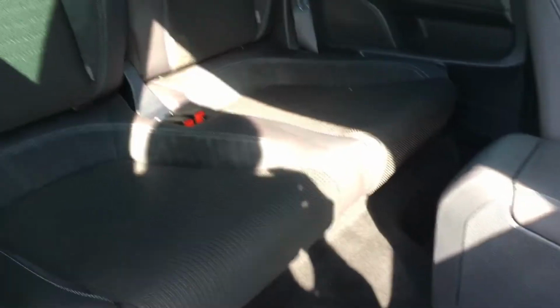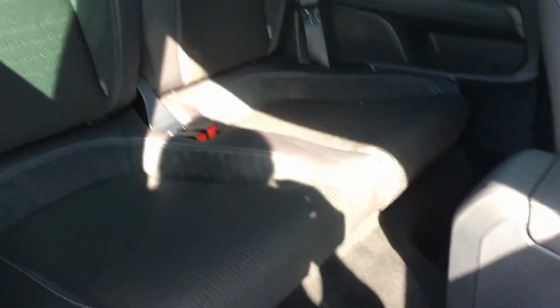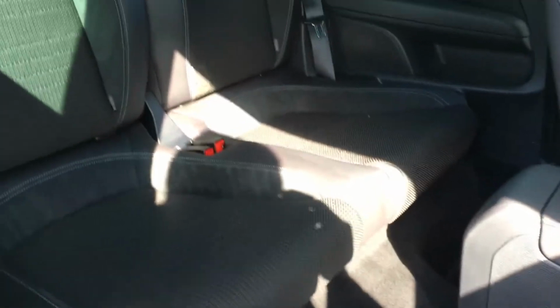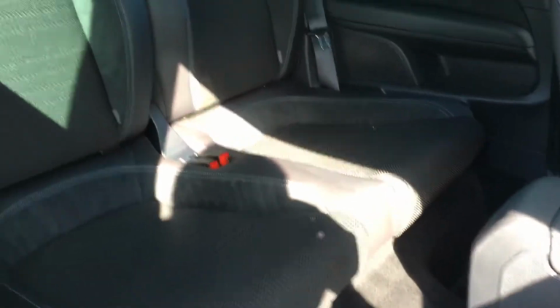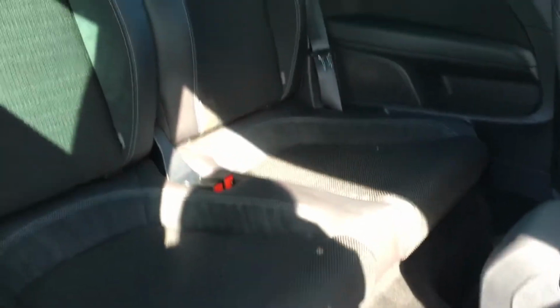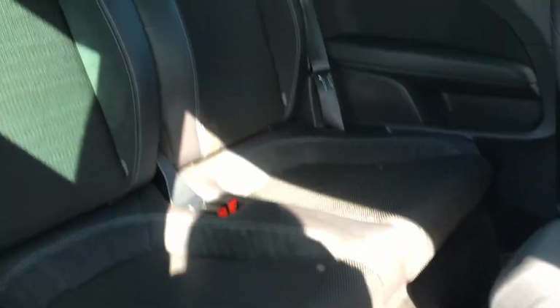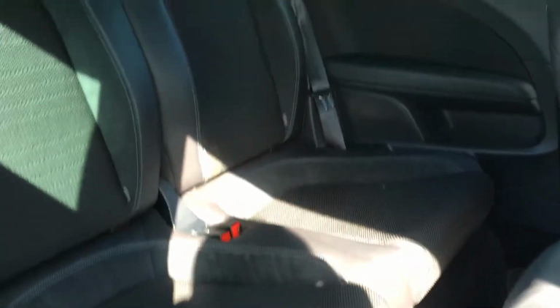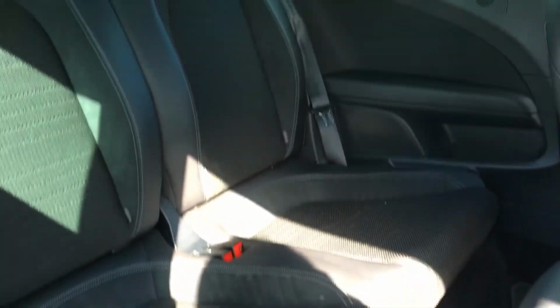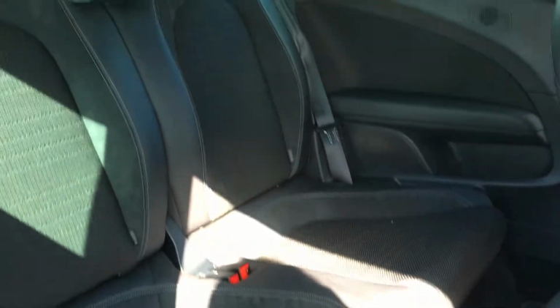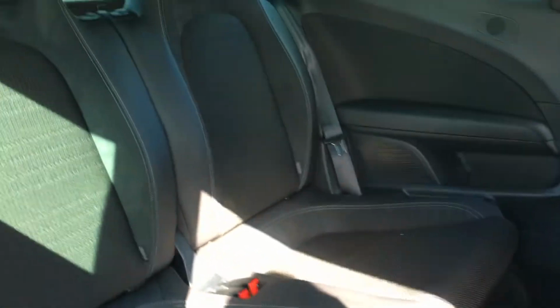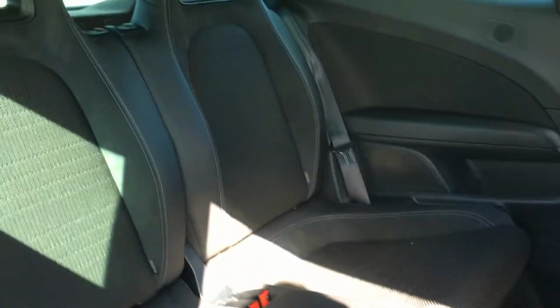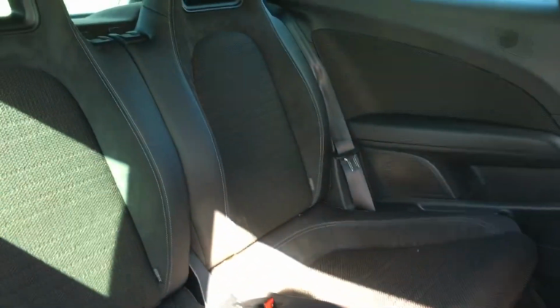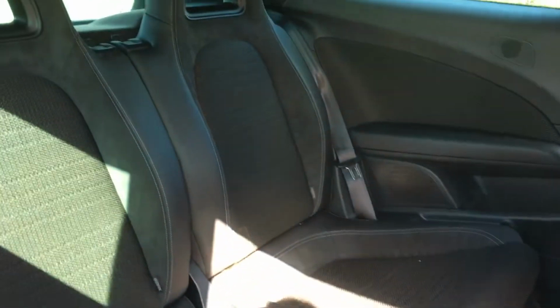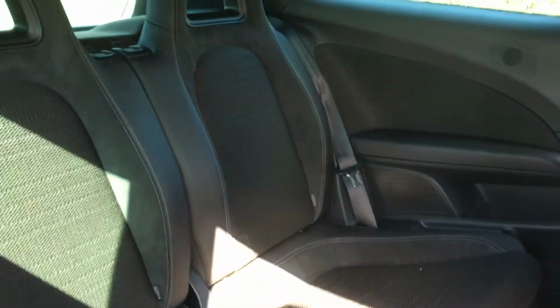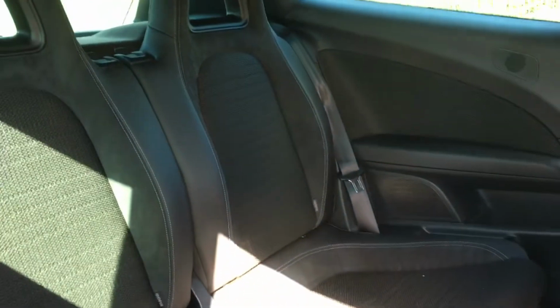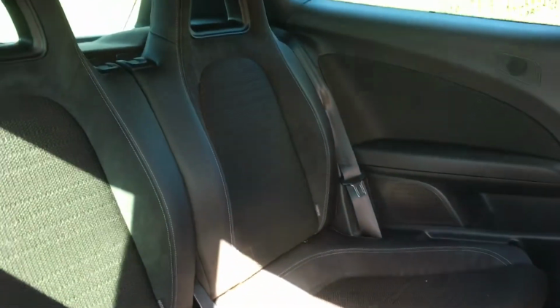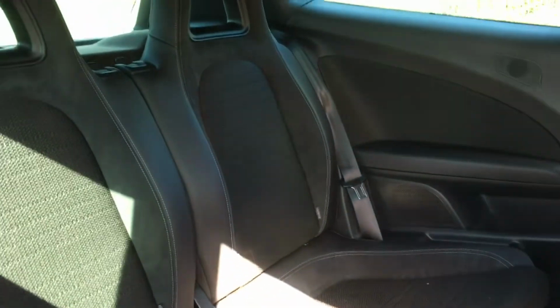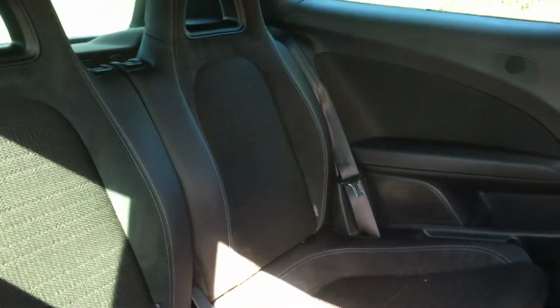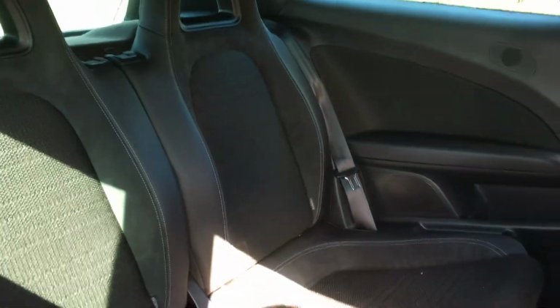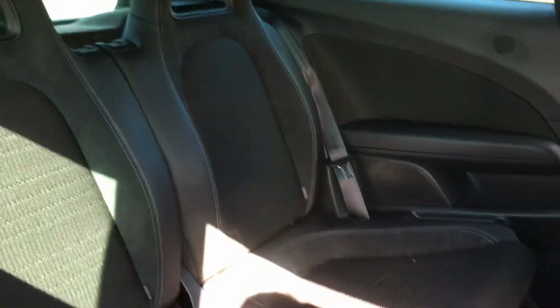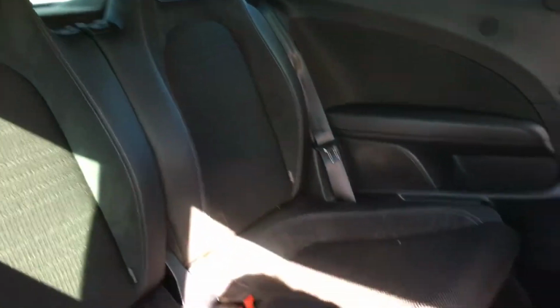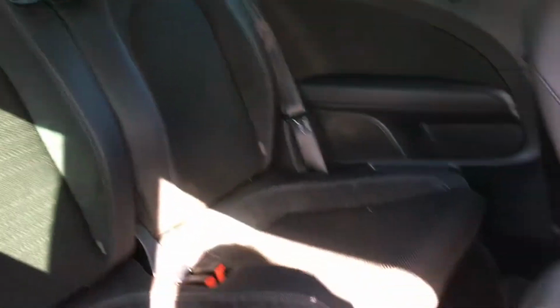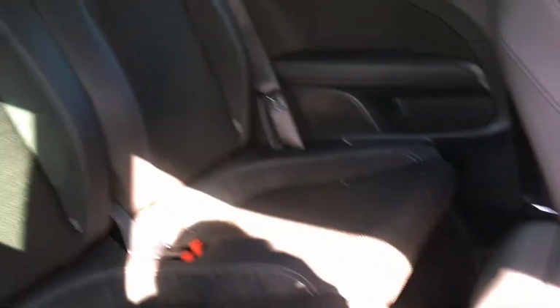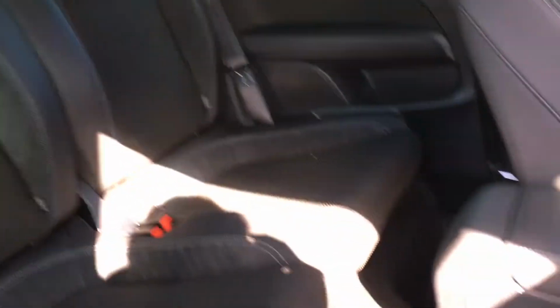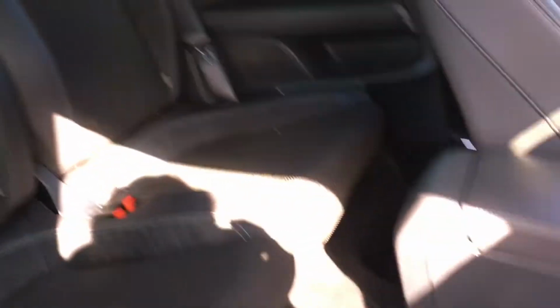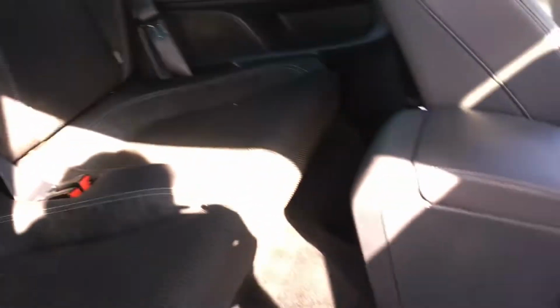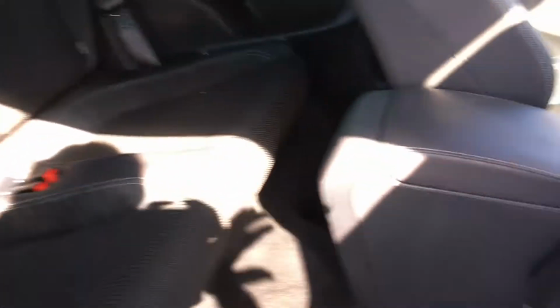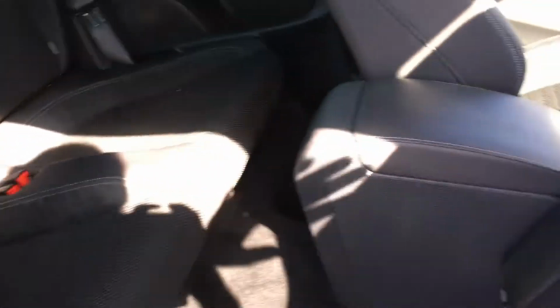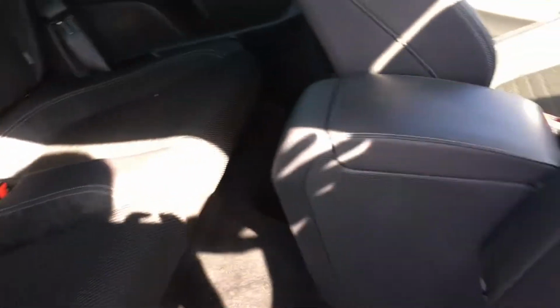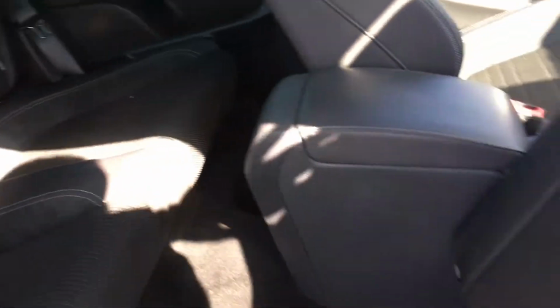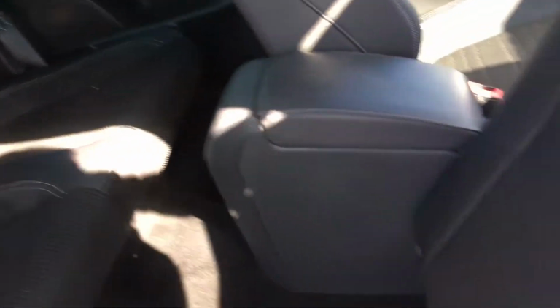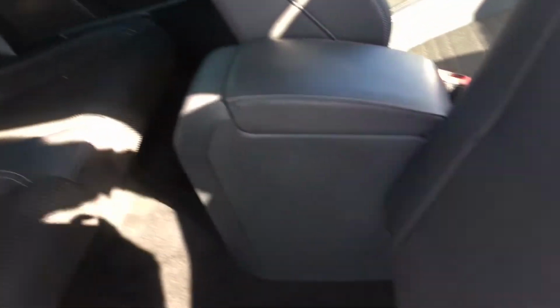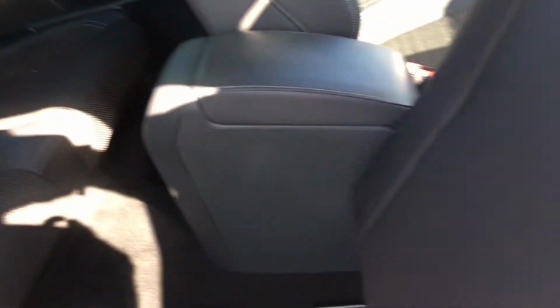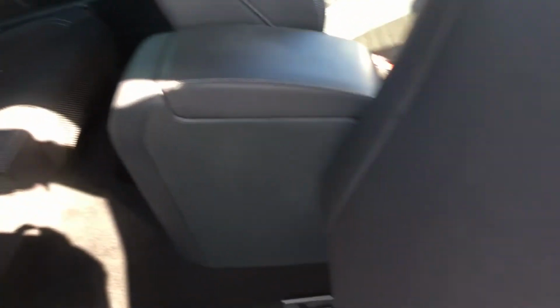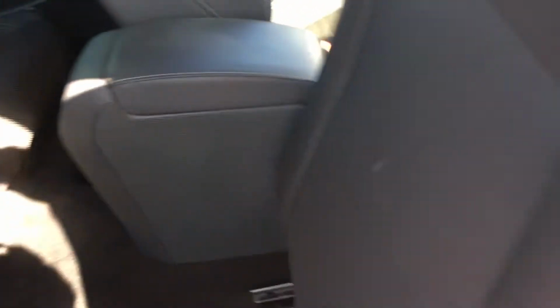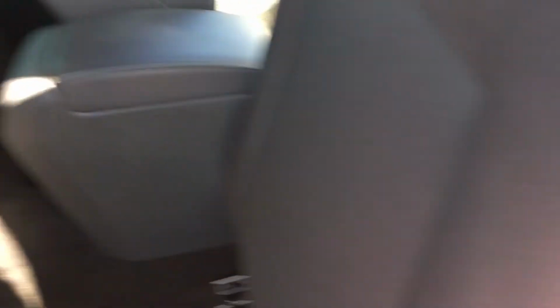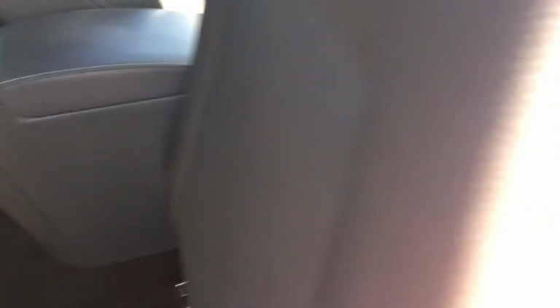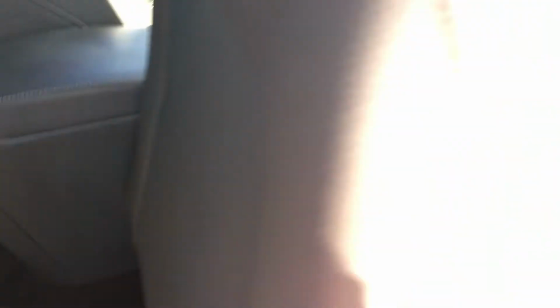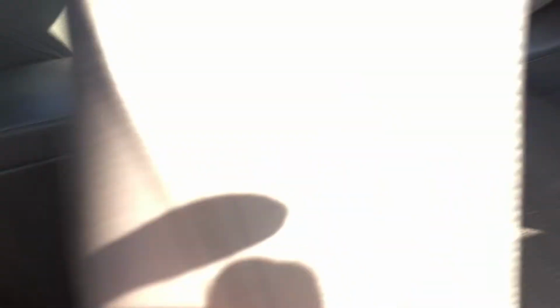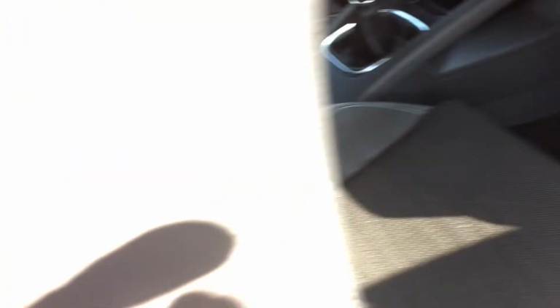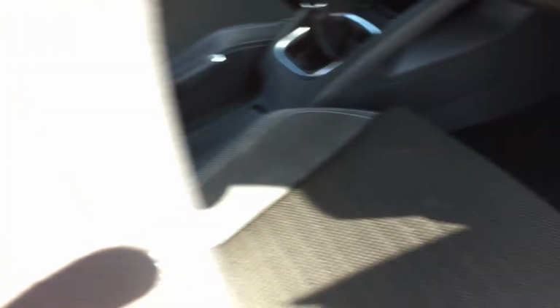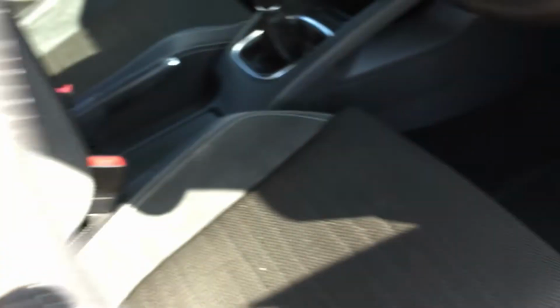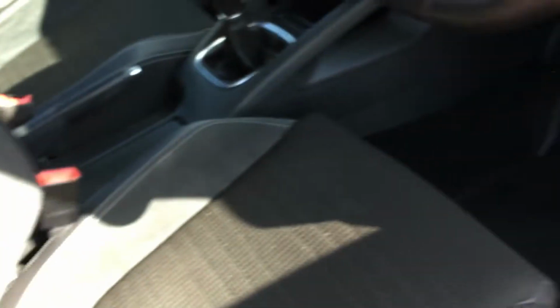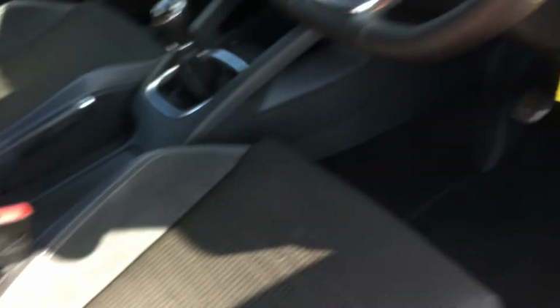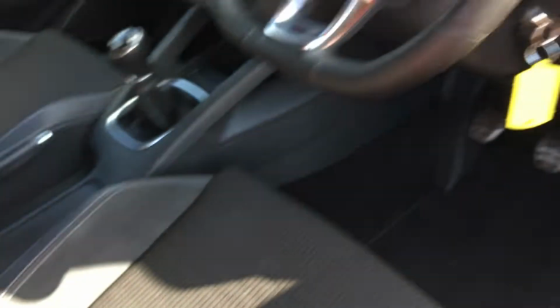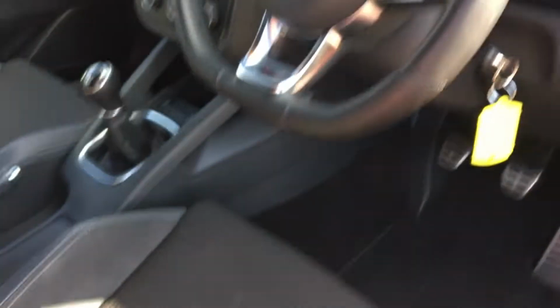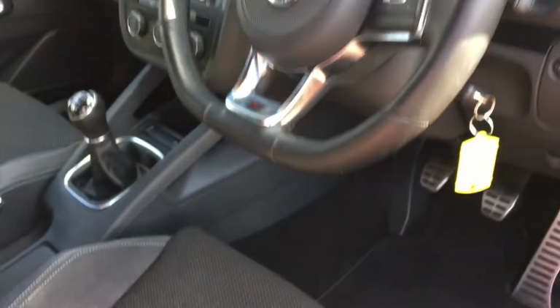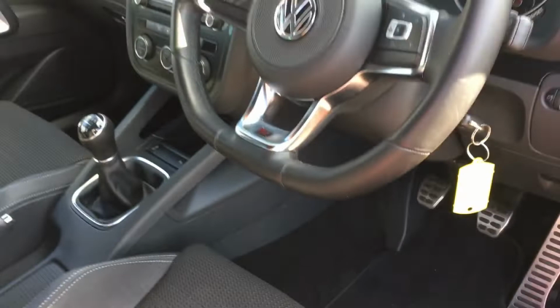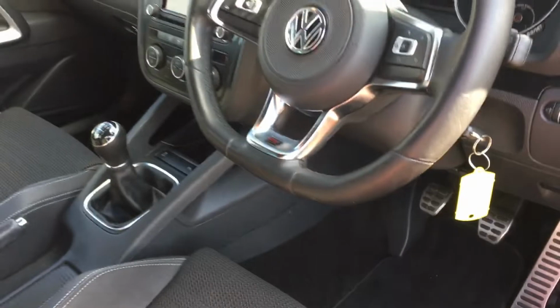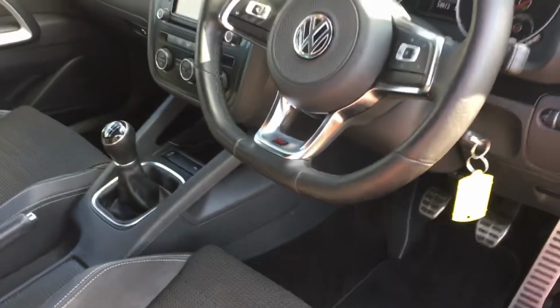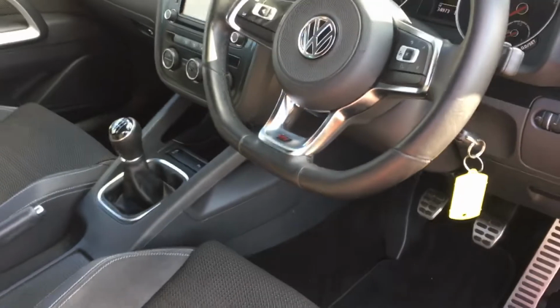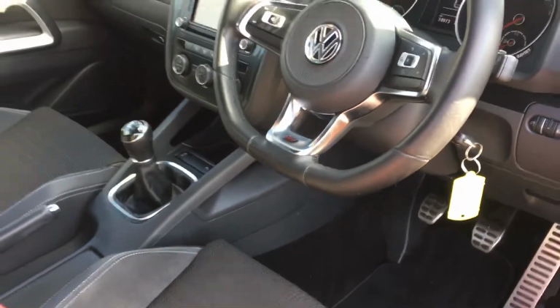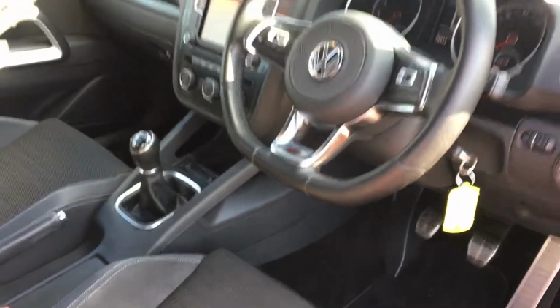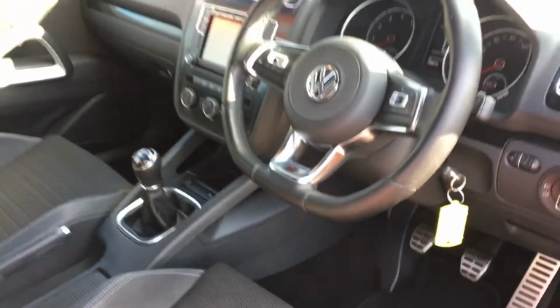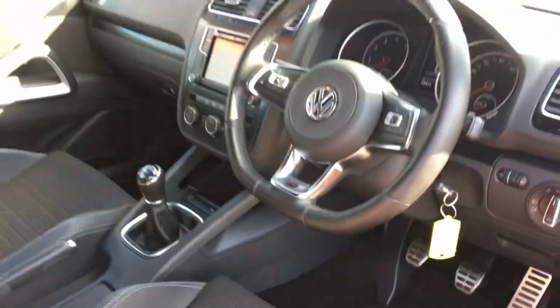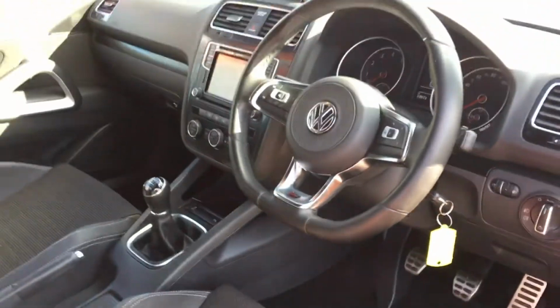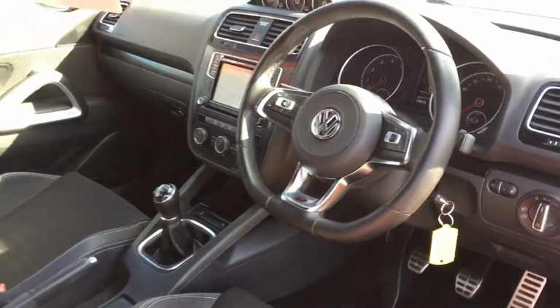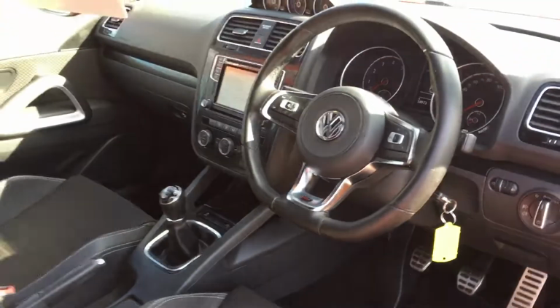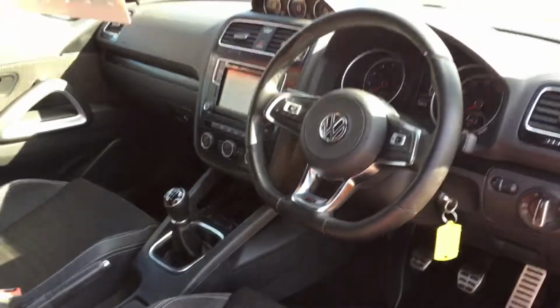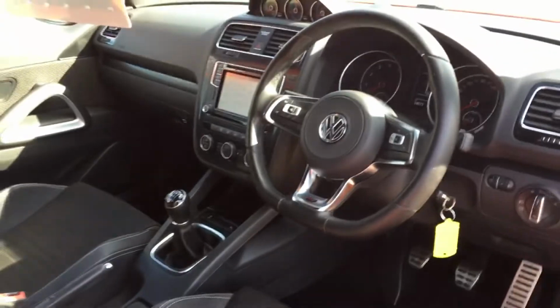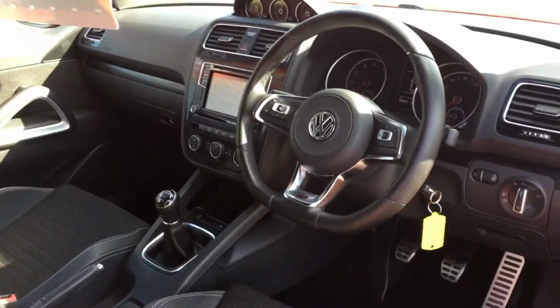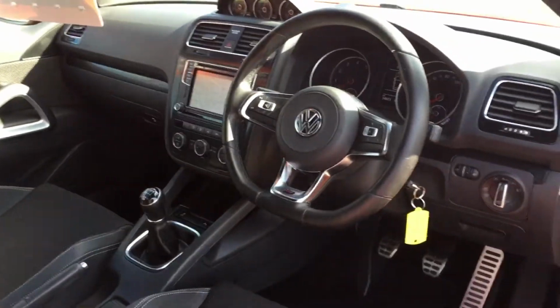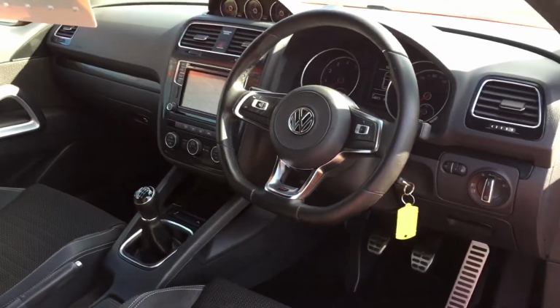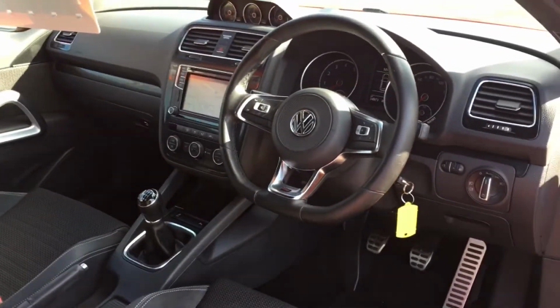Four seater, comes with floor mats all the way through, two keys, and all the handbooks.